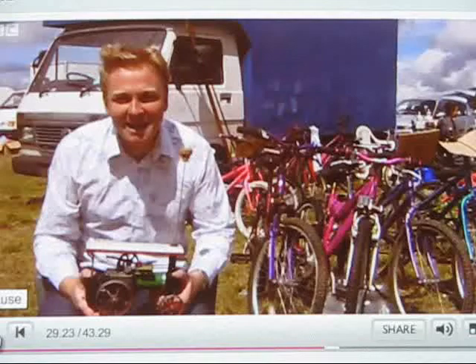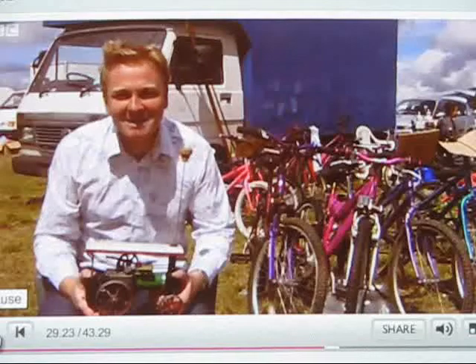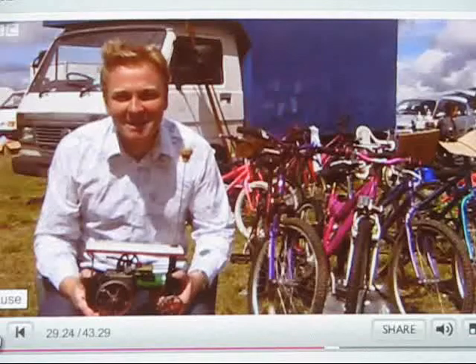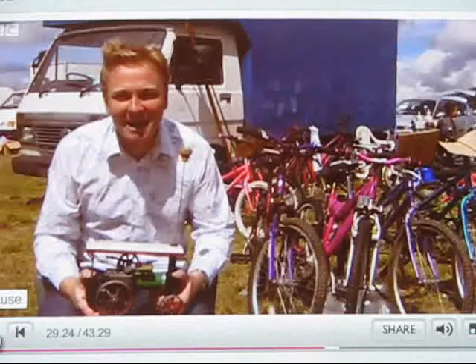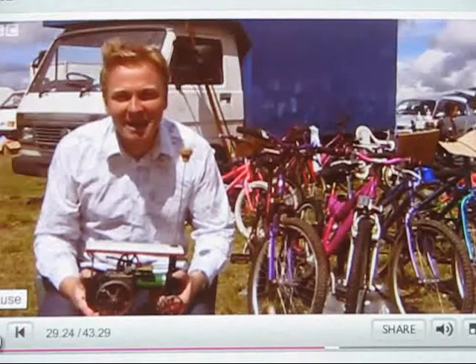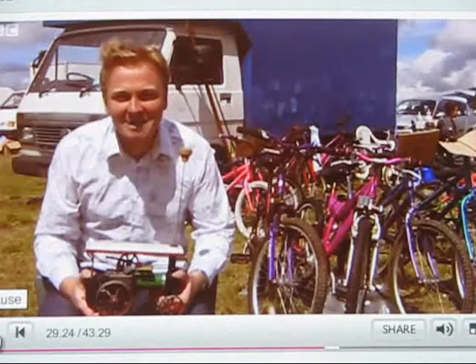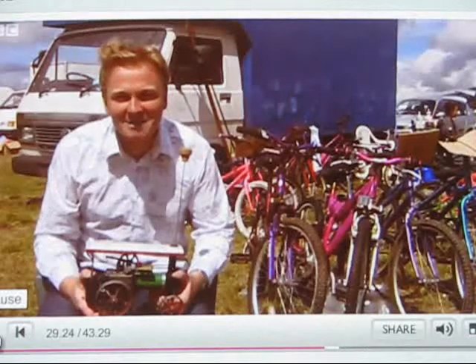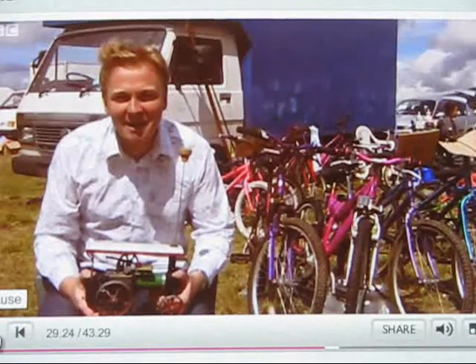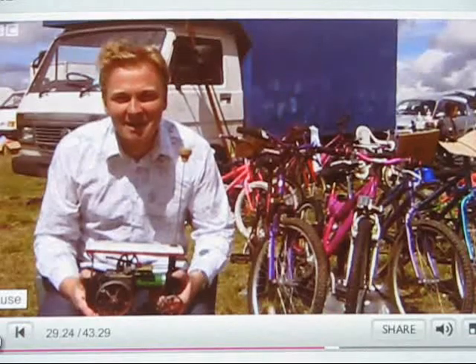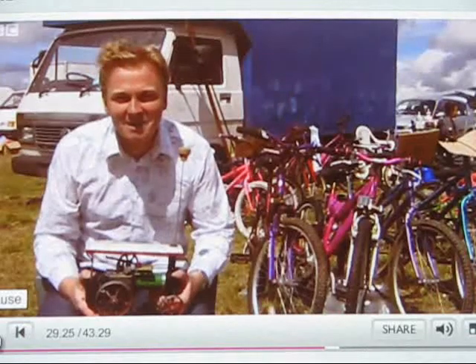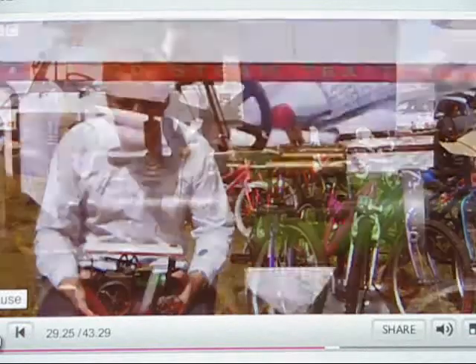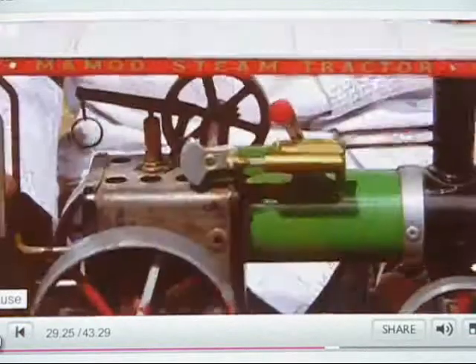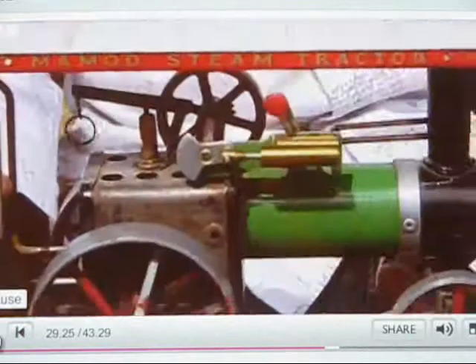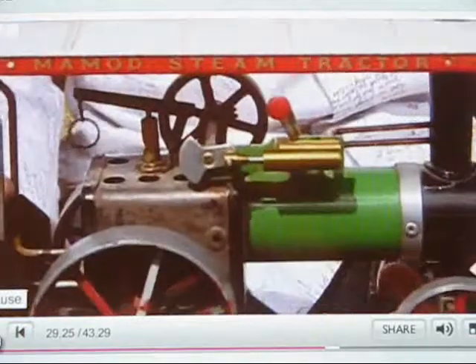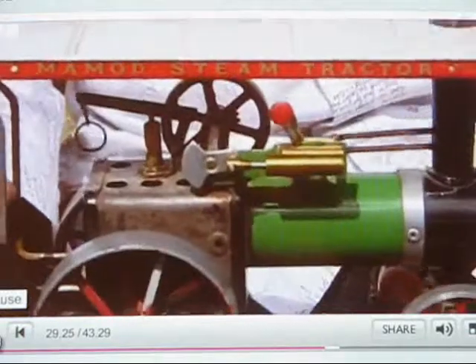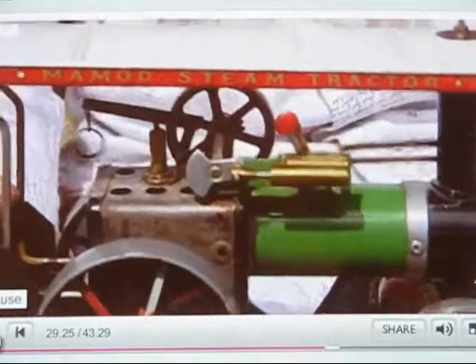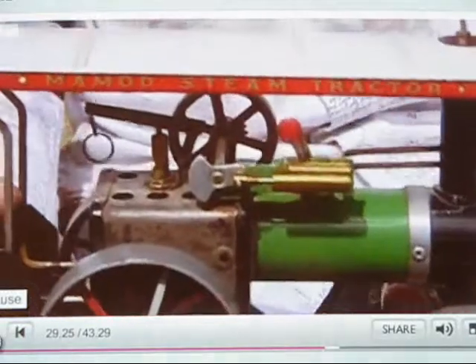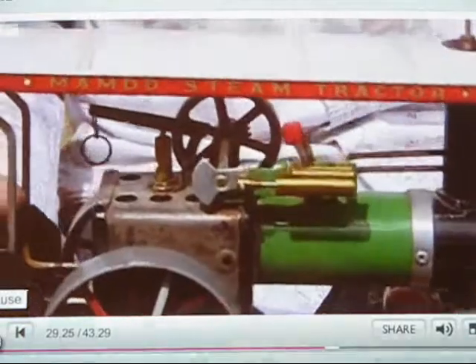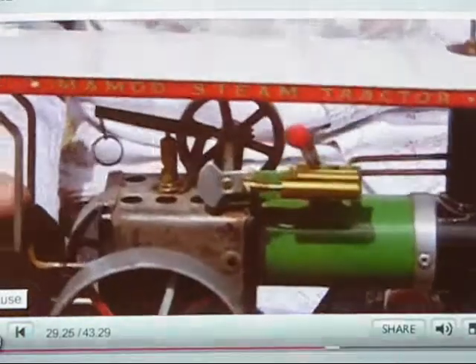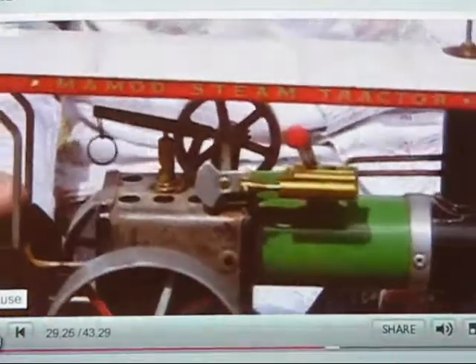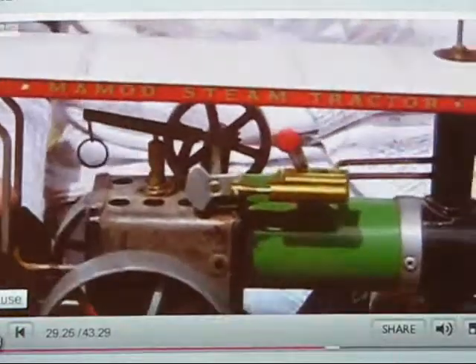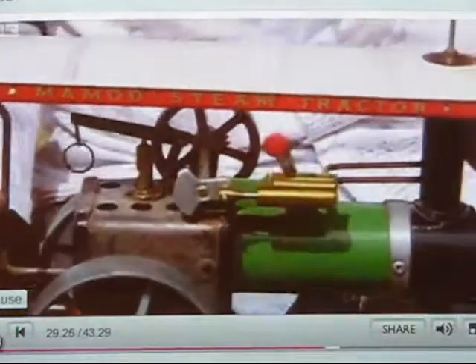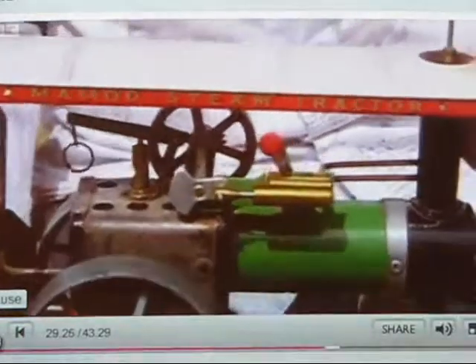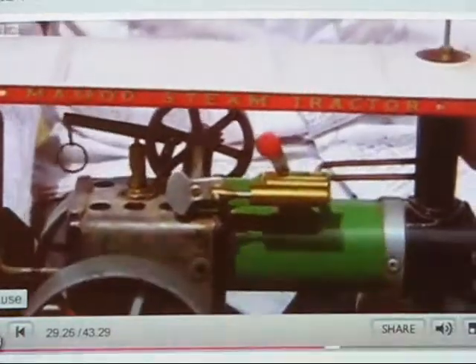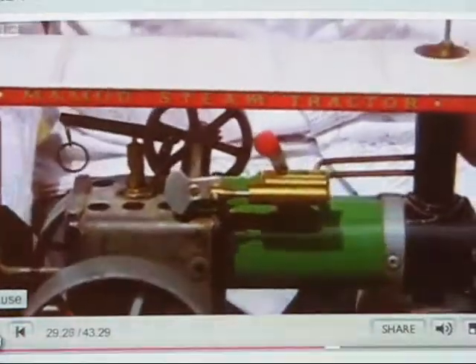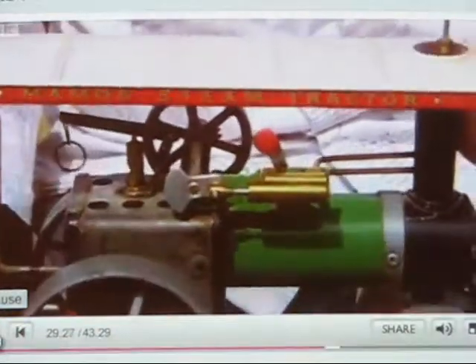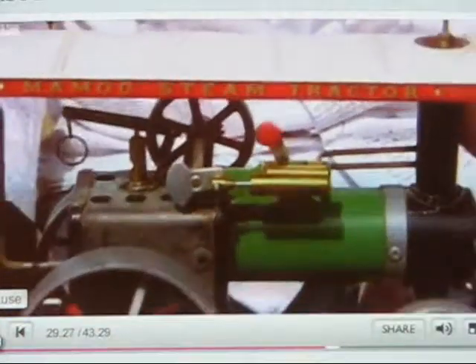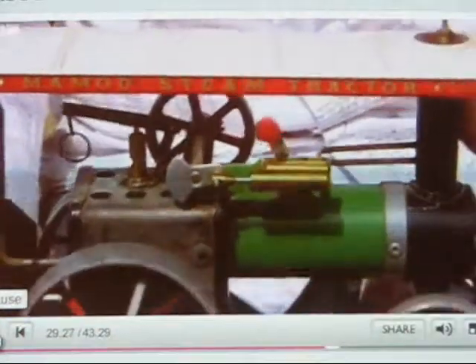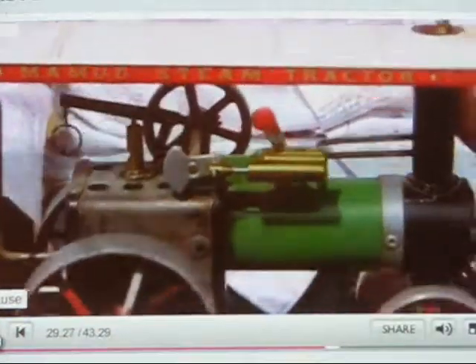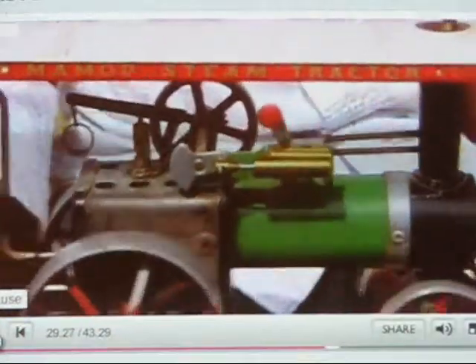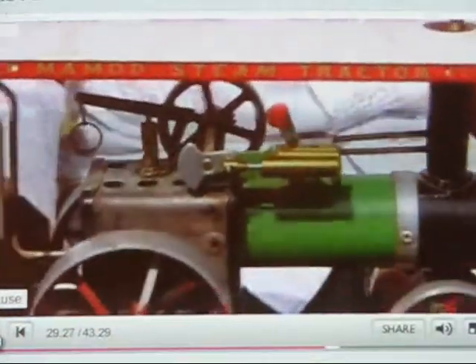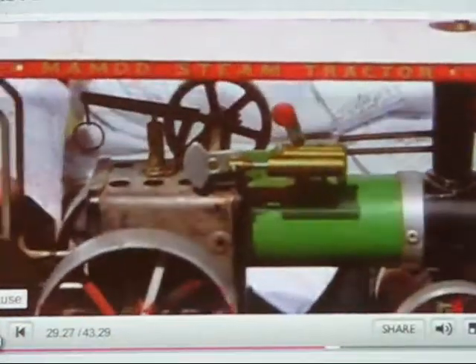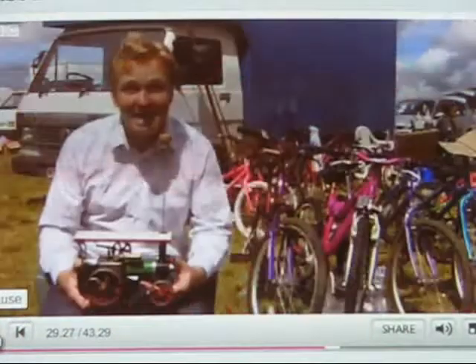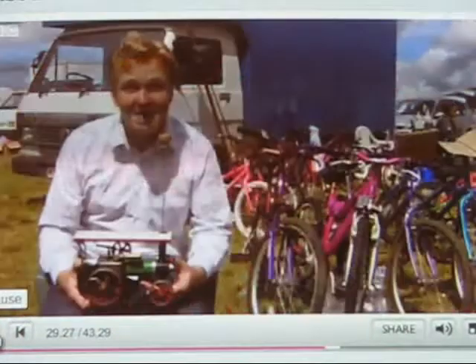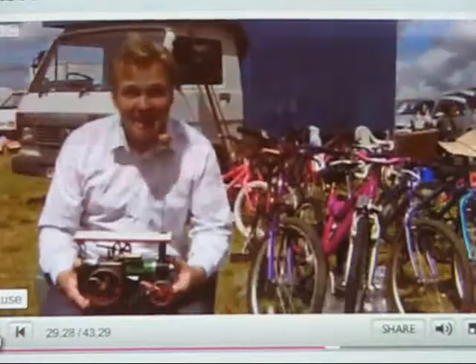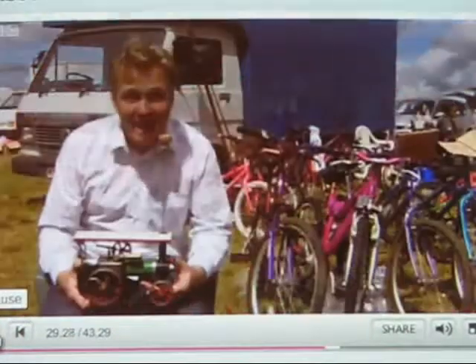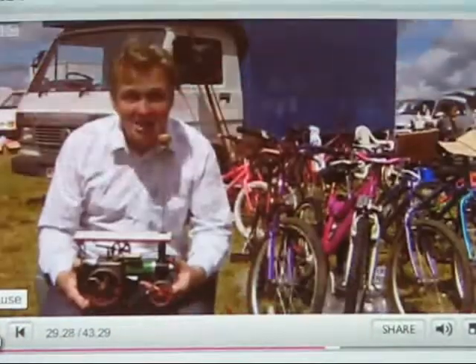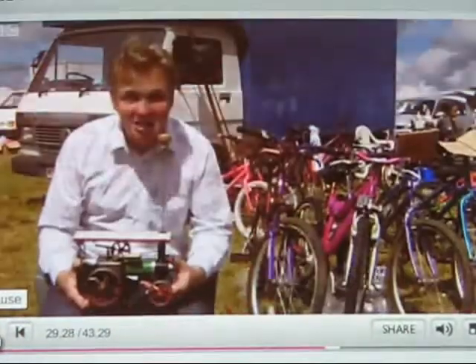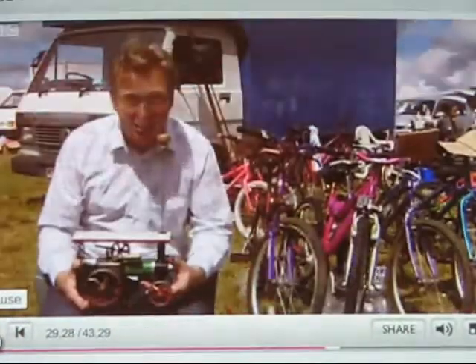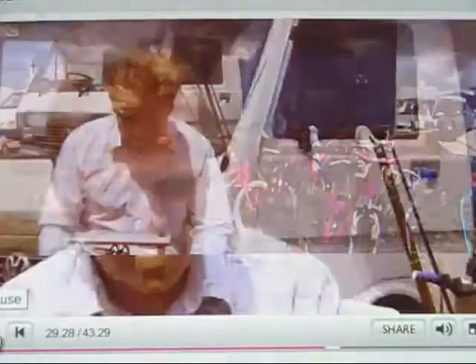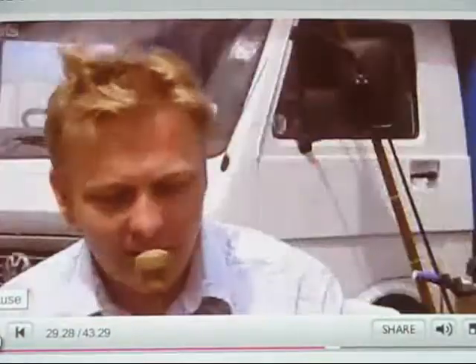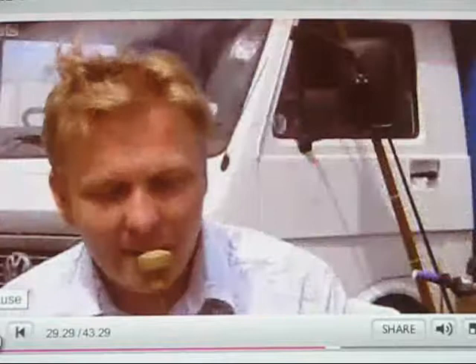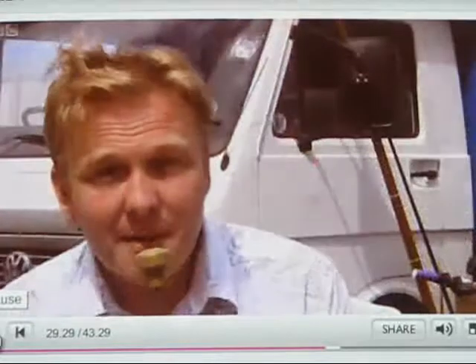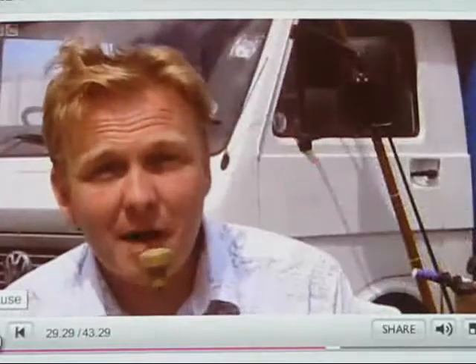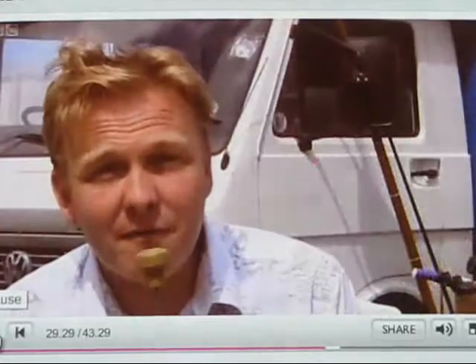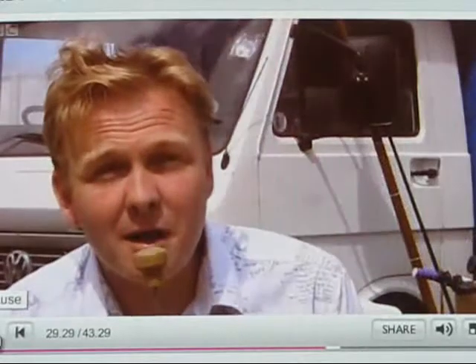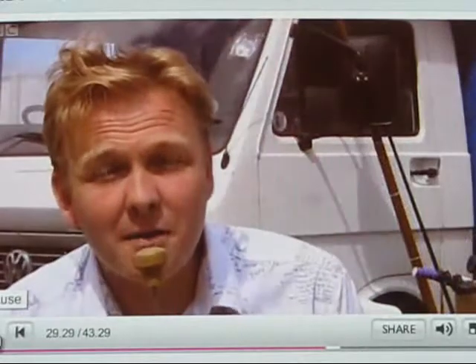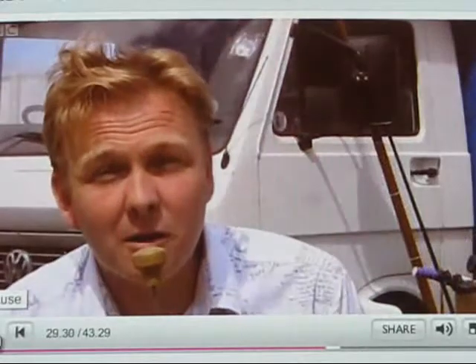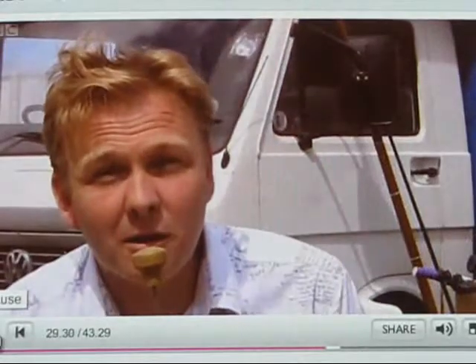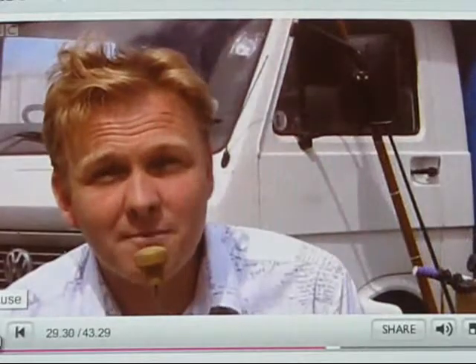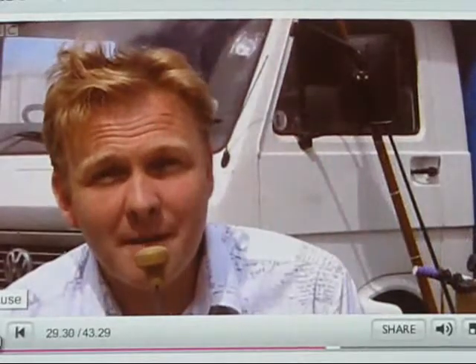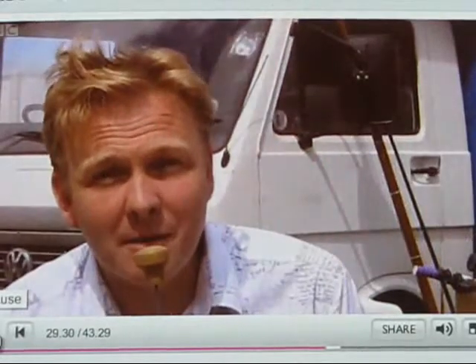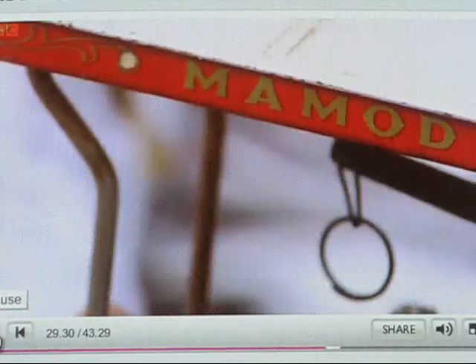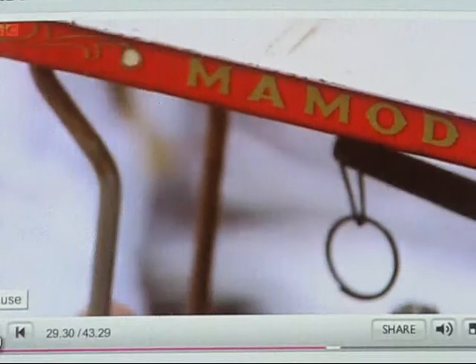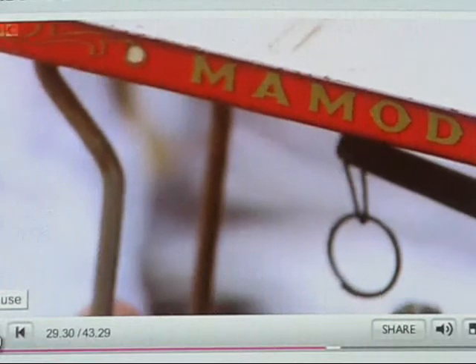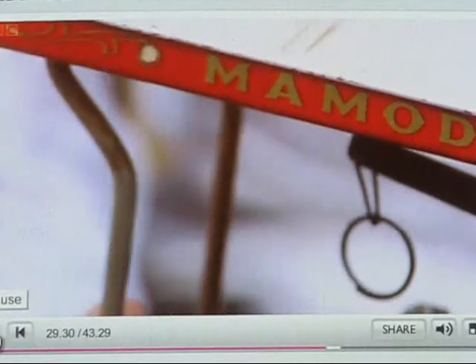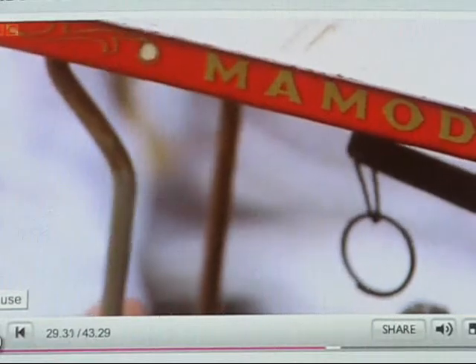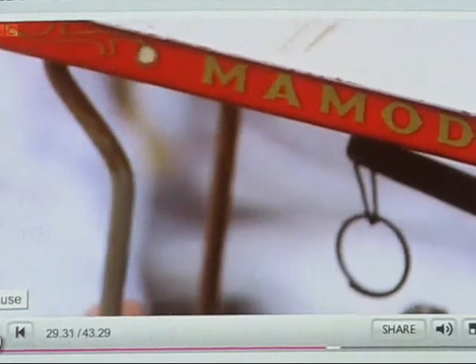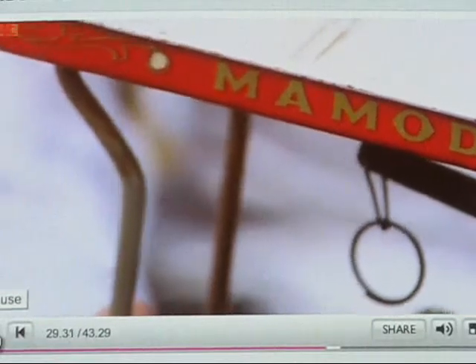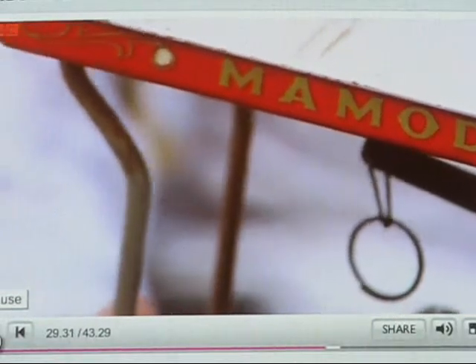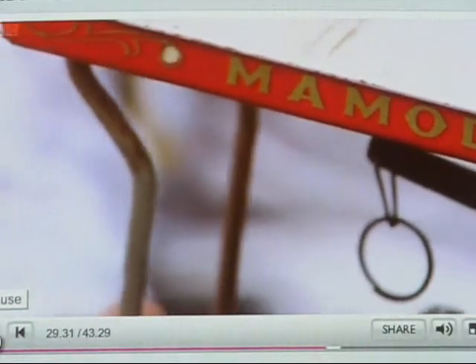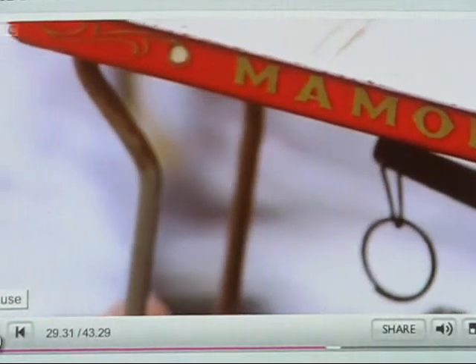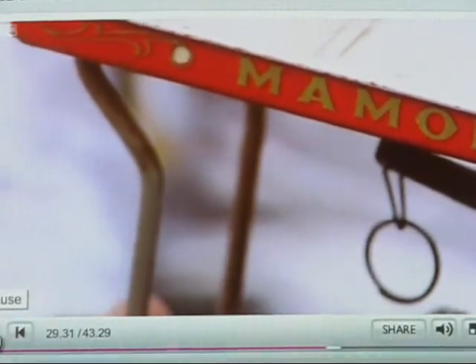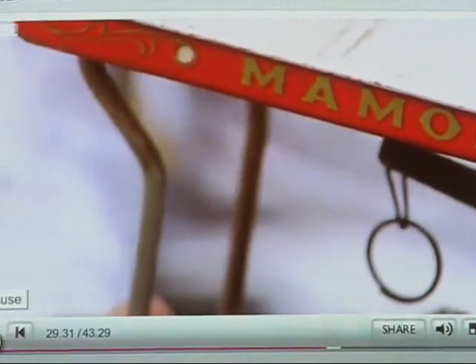A fantastic item here. It's a bit of a thing in the past, but it's a real live steam engine made by a firm called Mammut, and they still make these today.